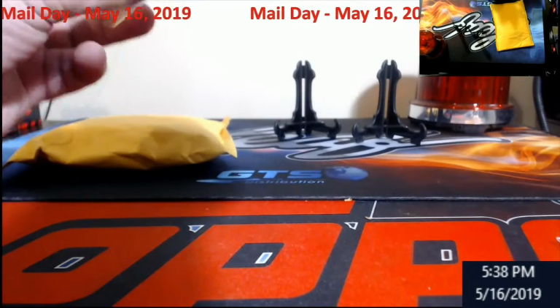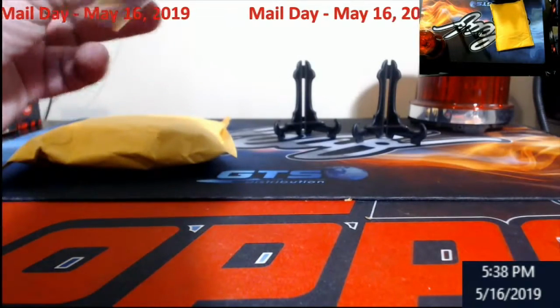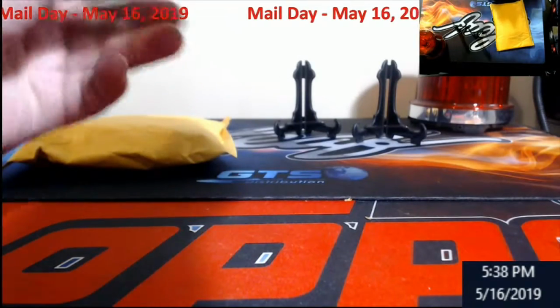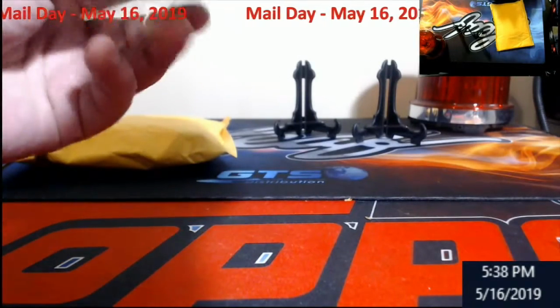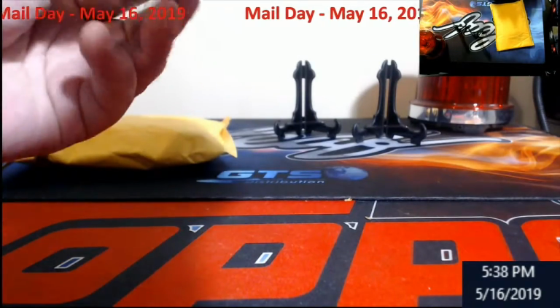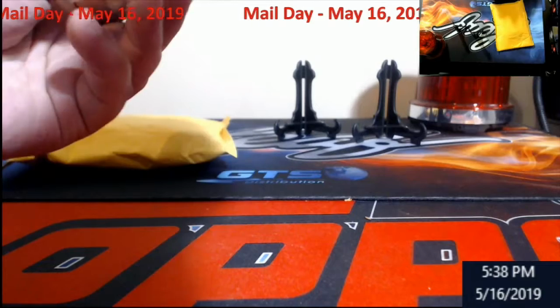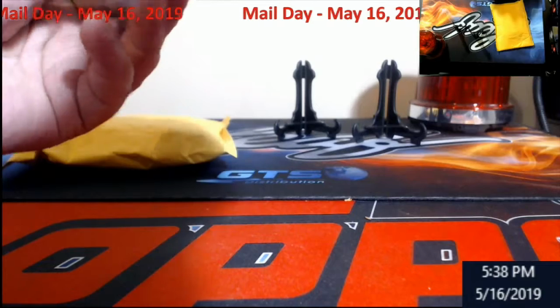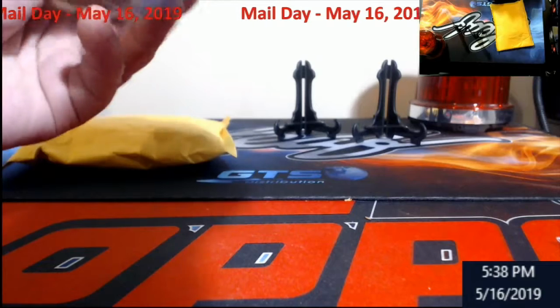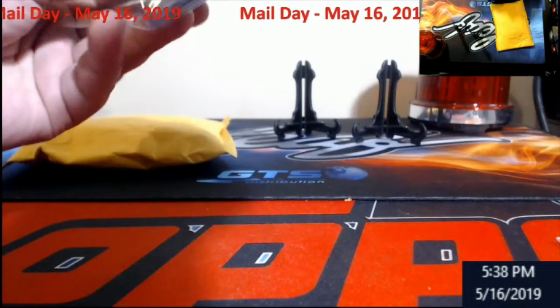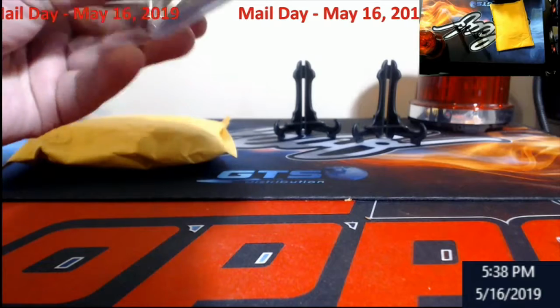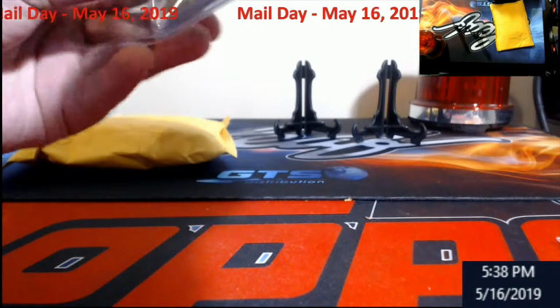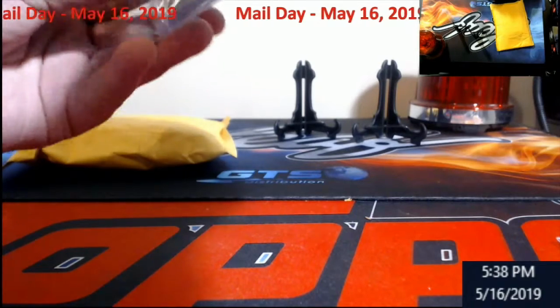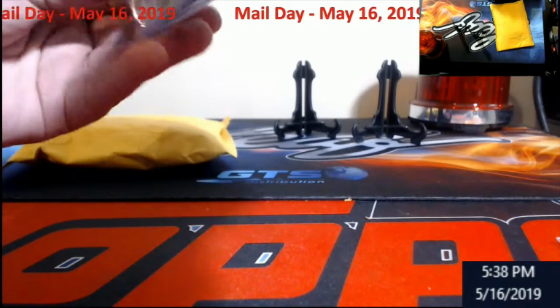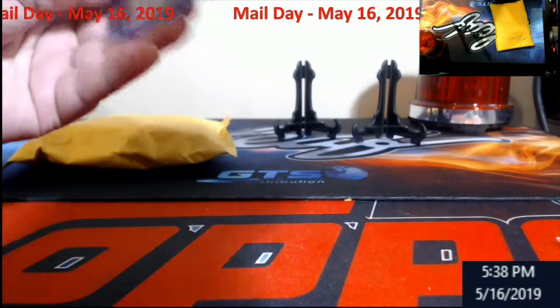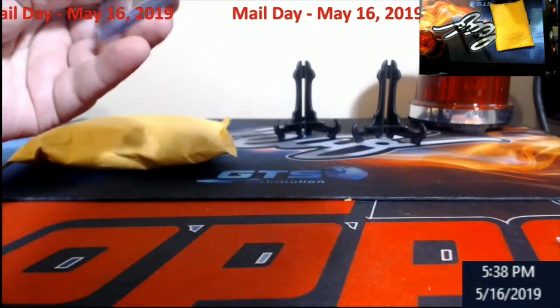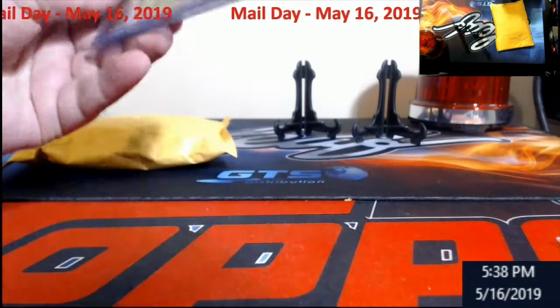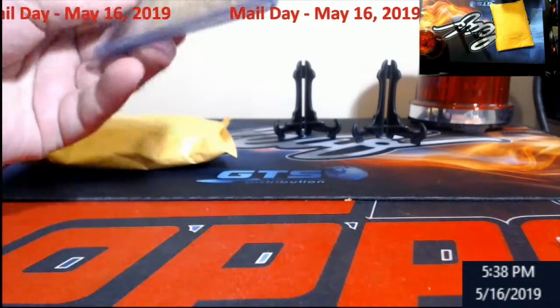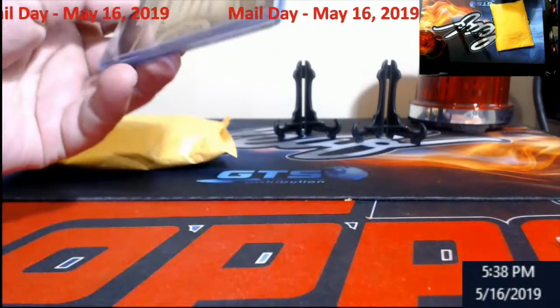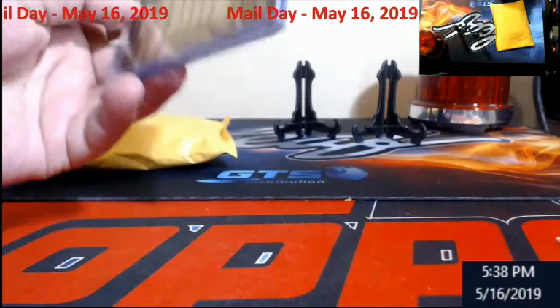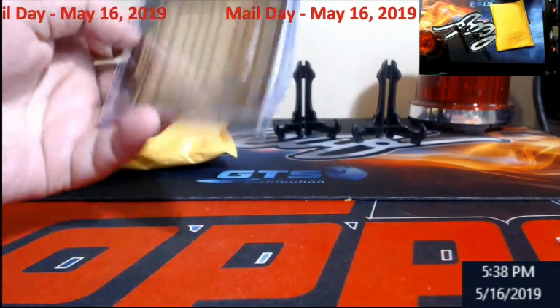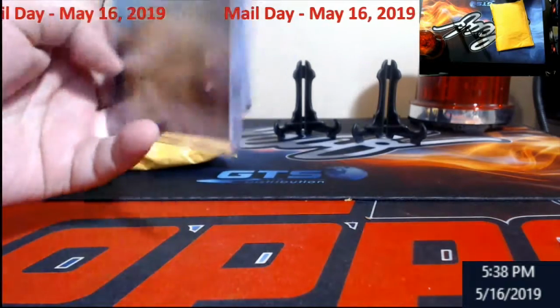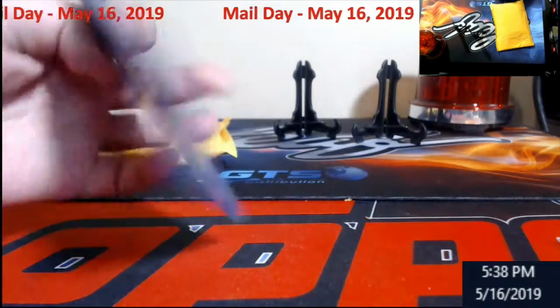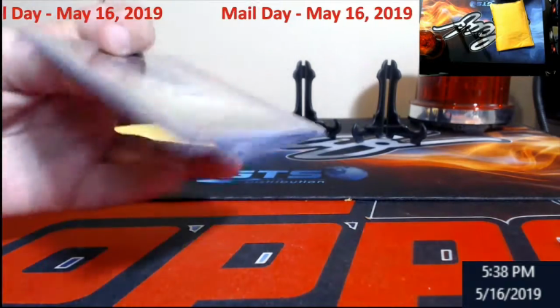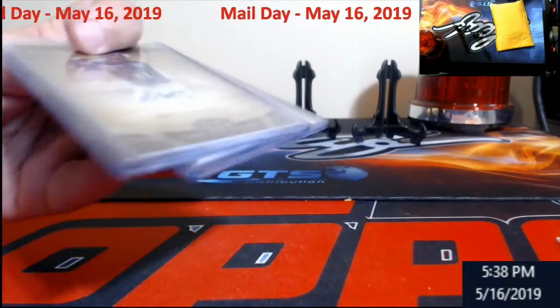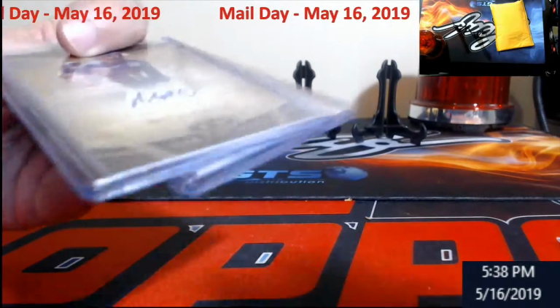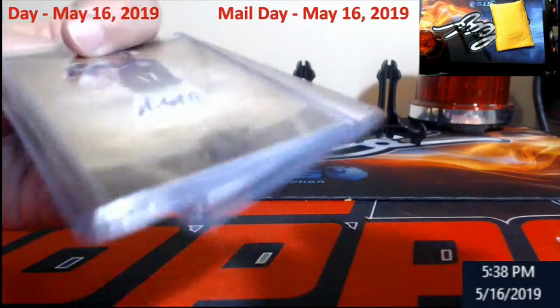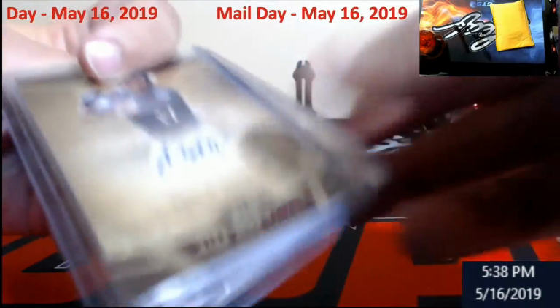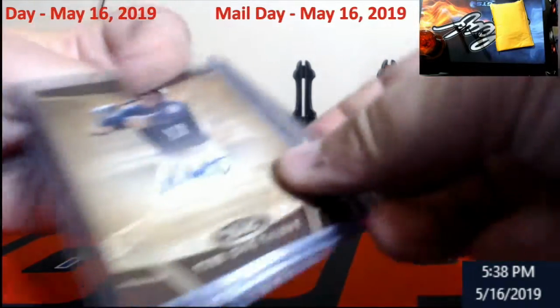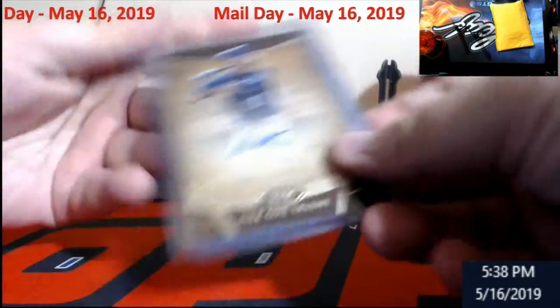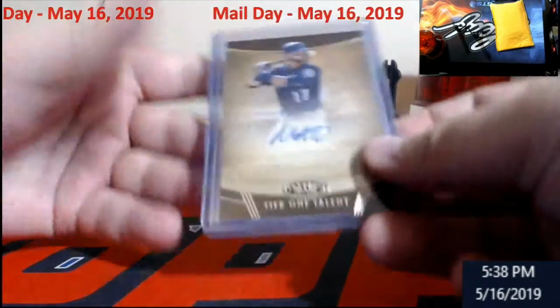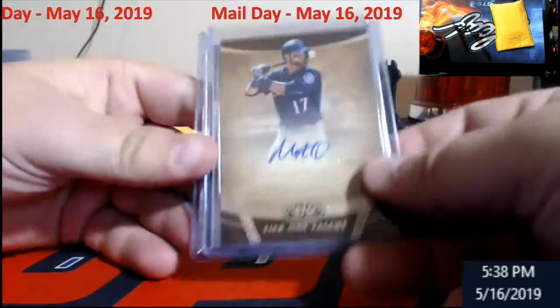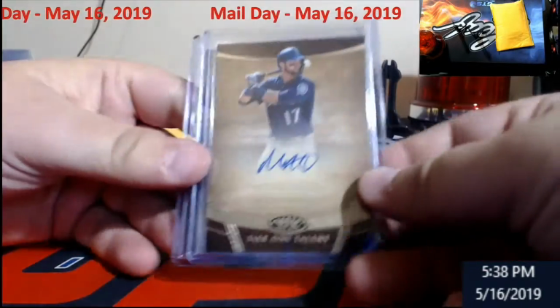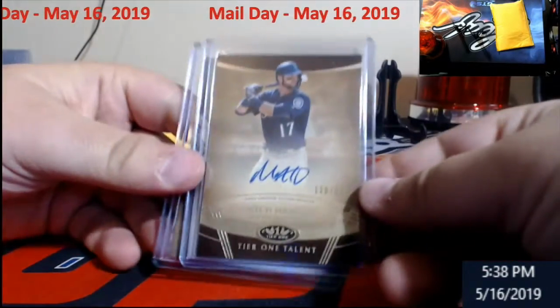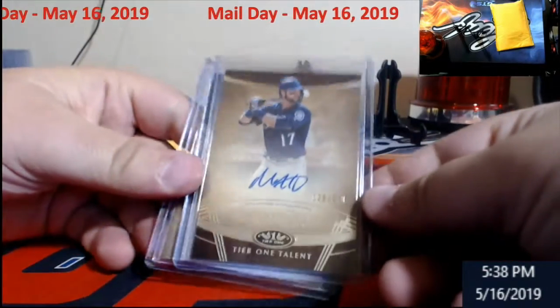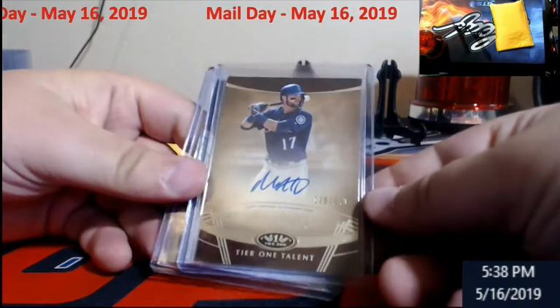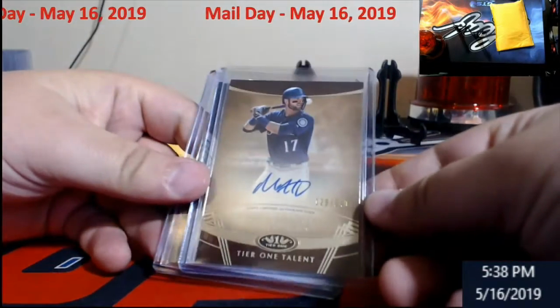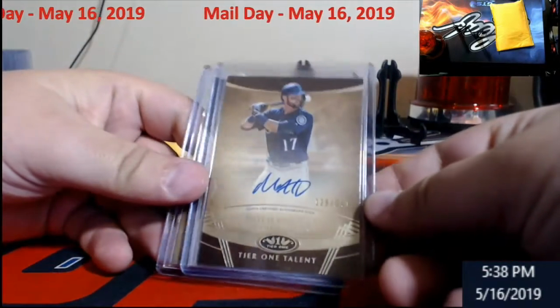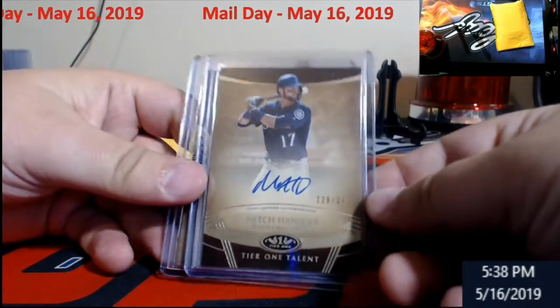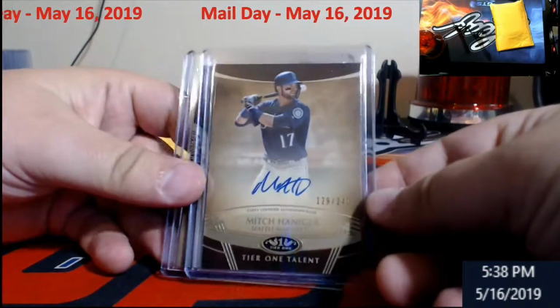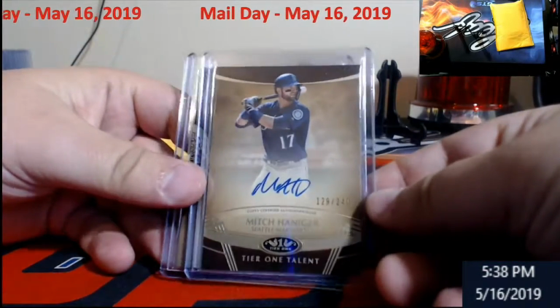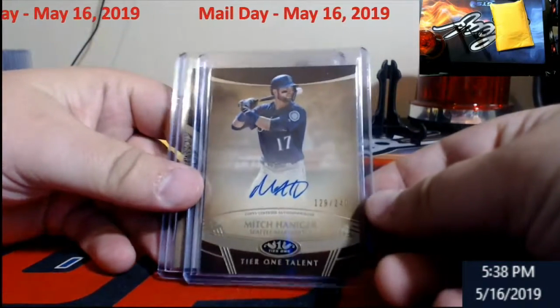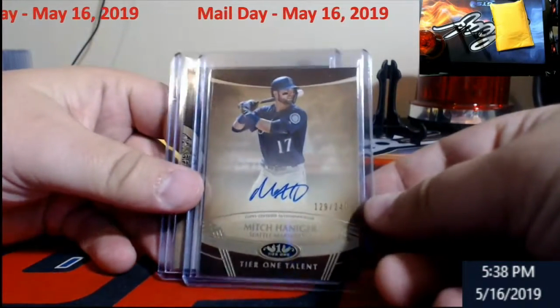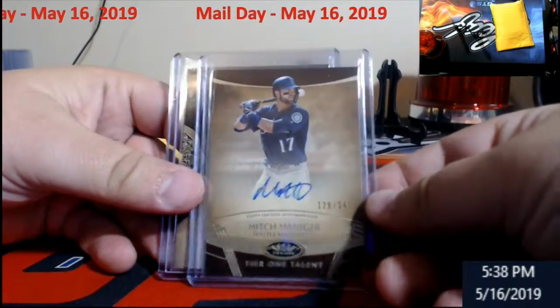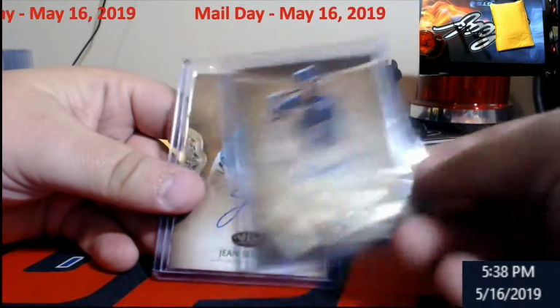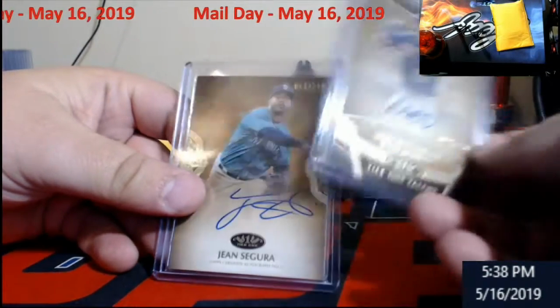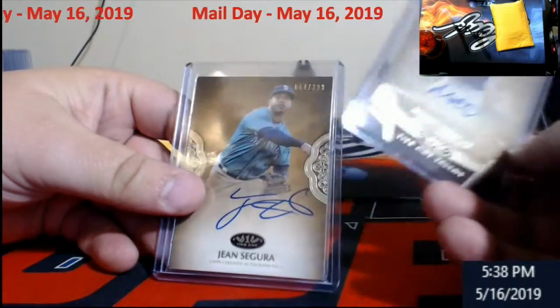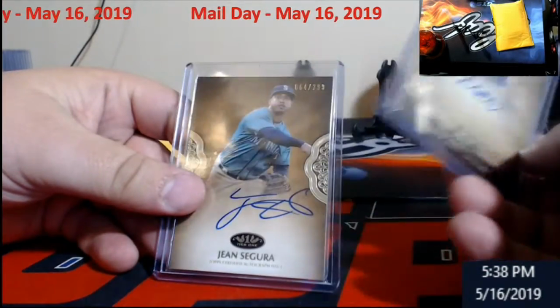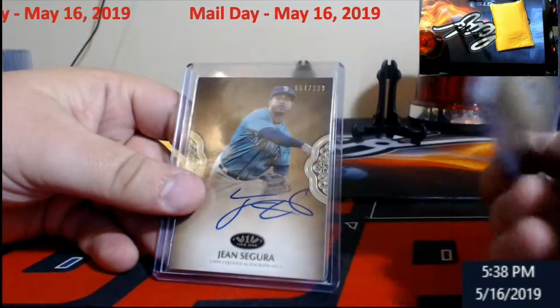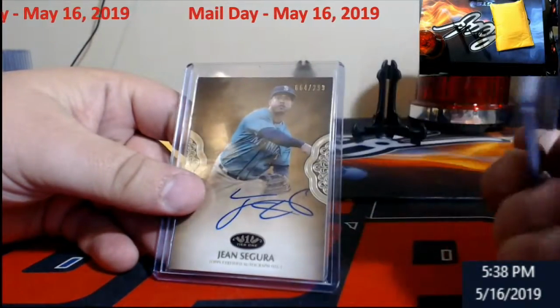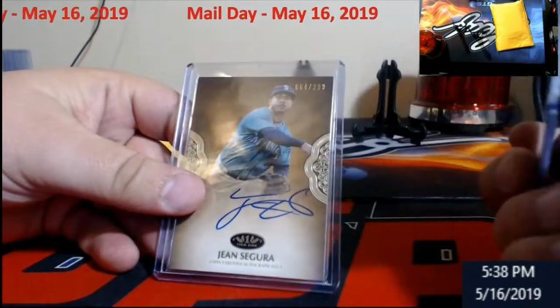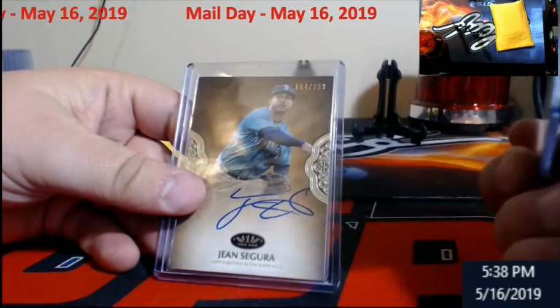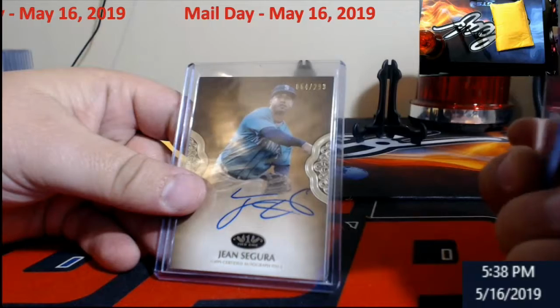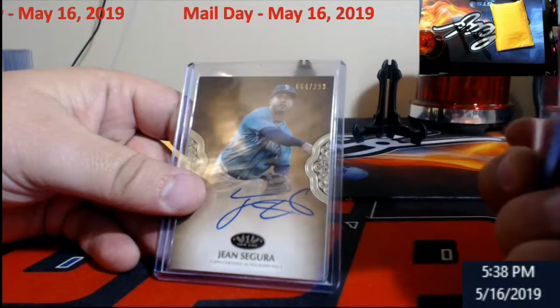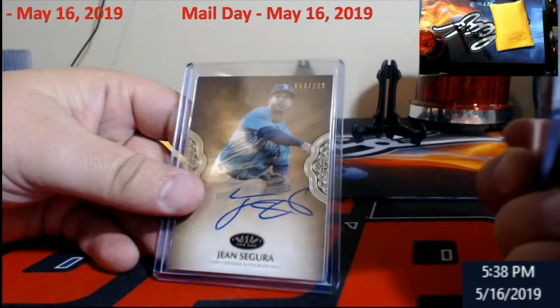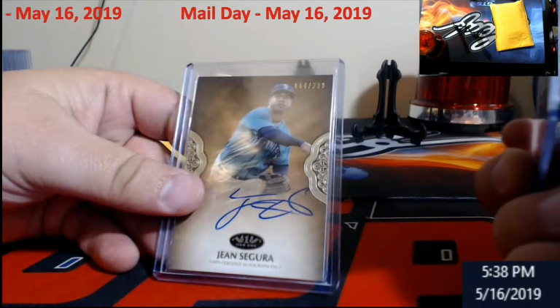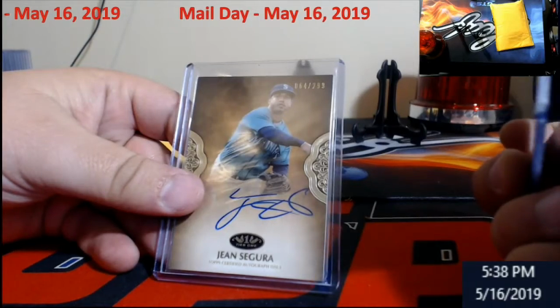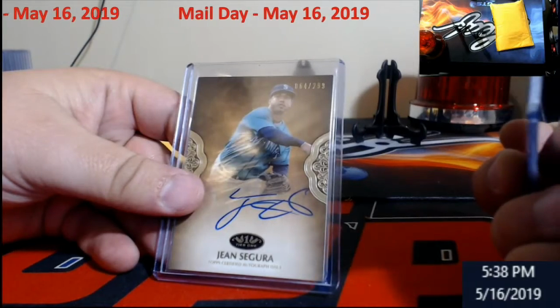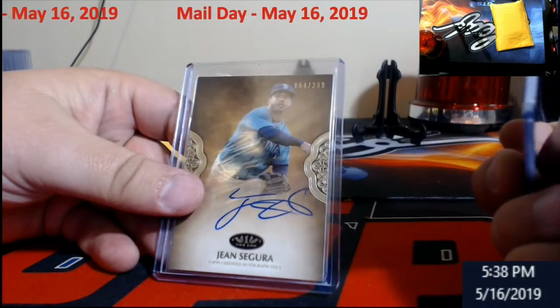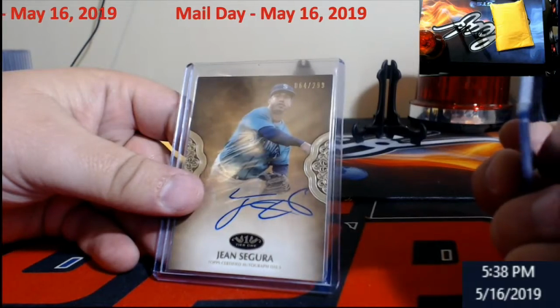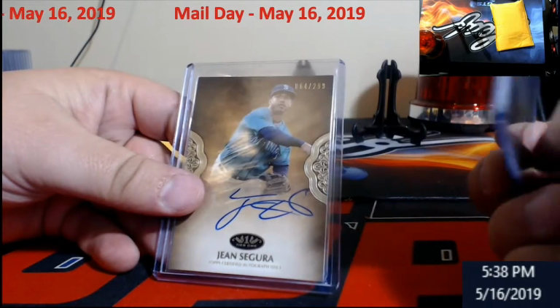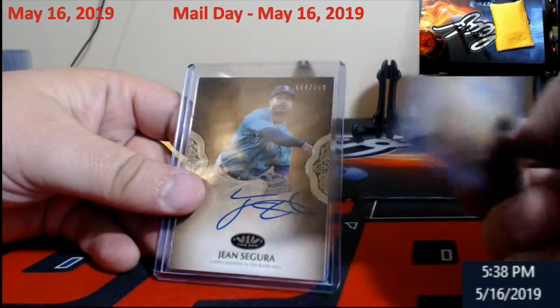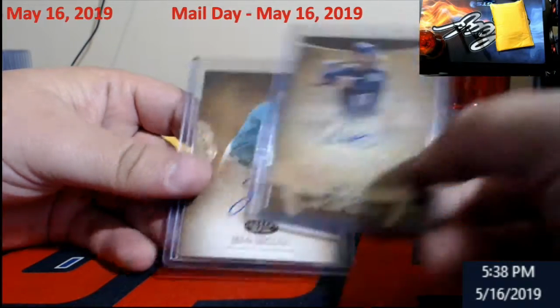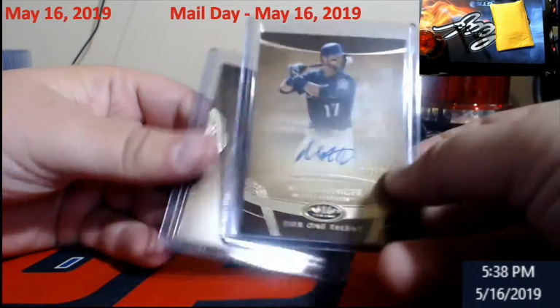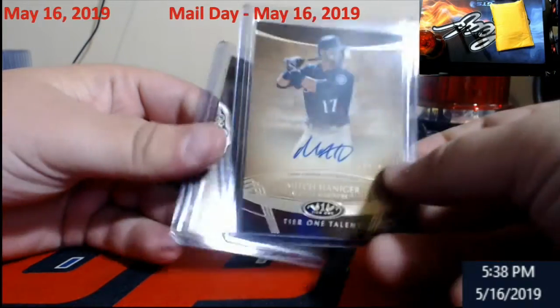Now we had the Mariners — Hanager out of 240s, Segura out of 299.